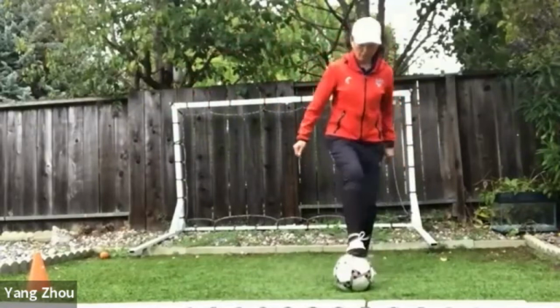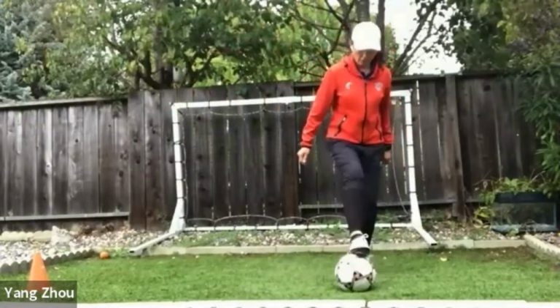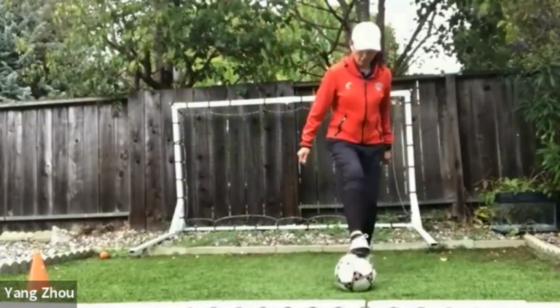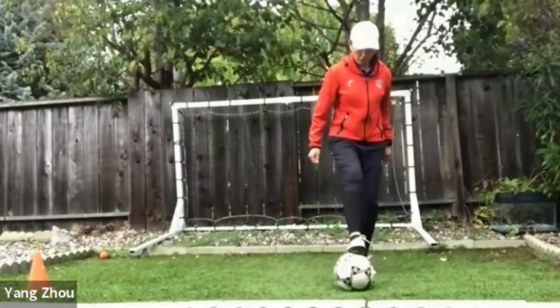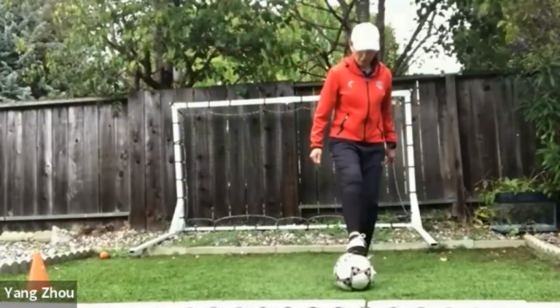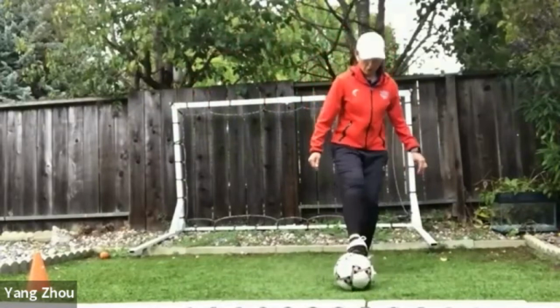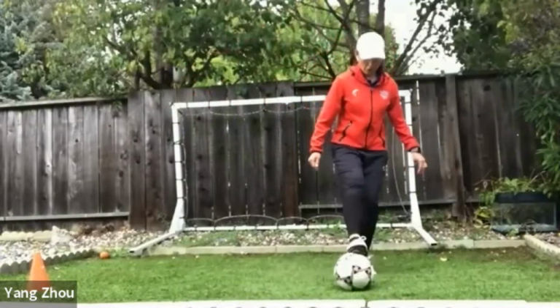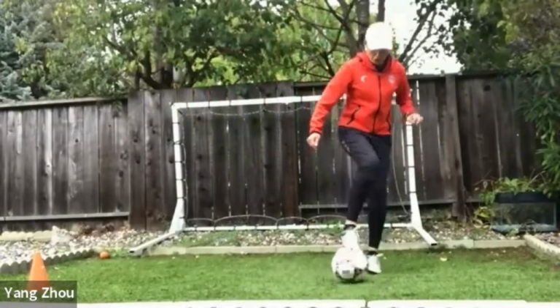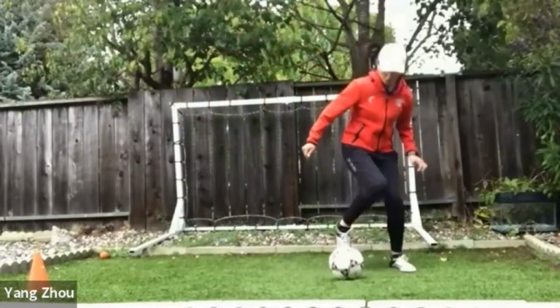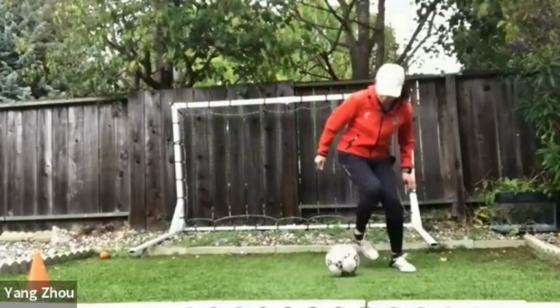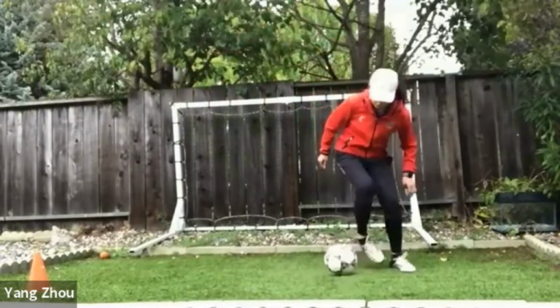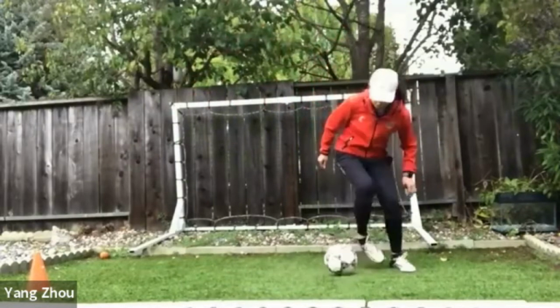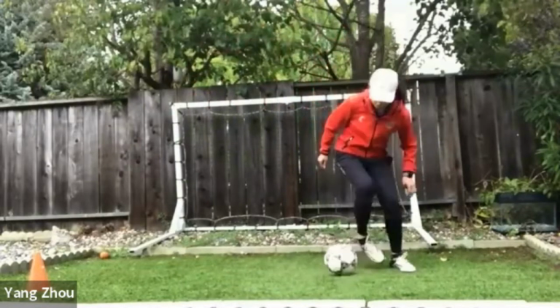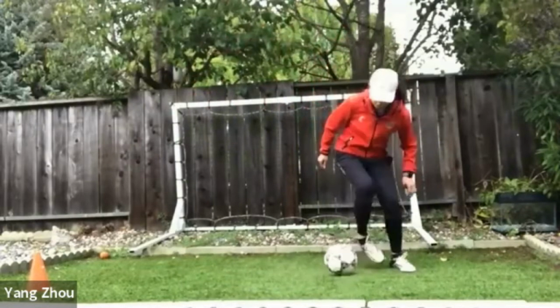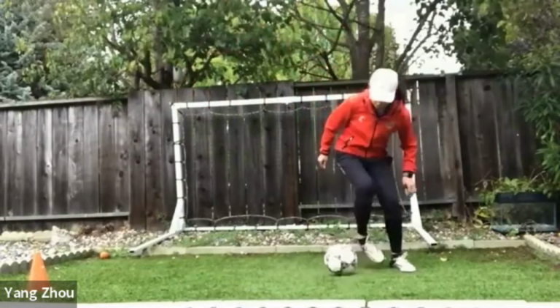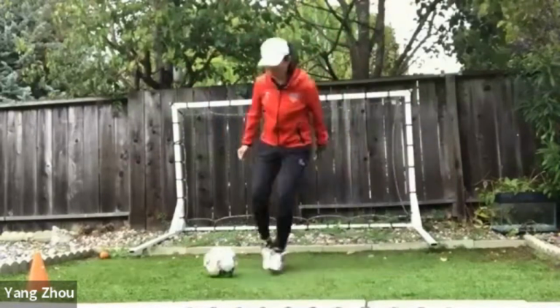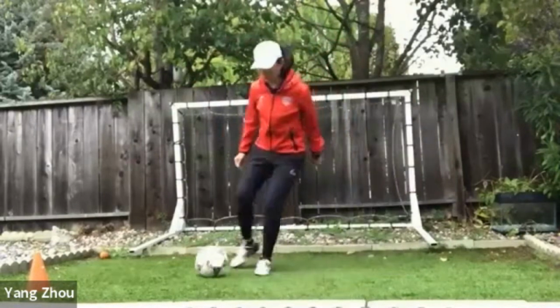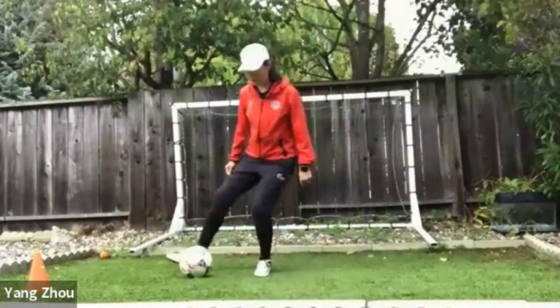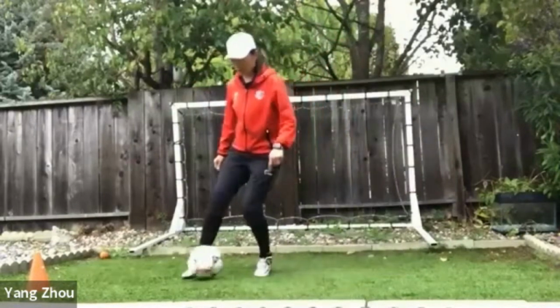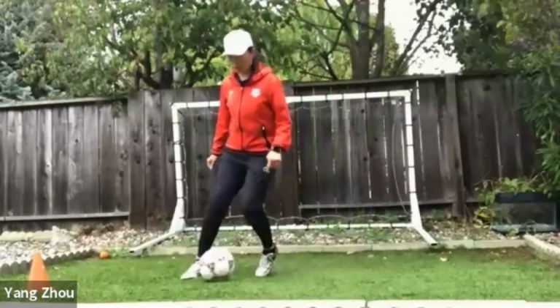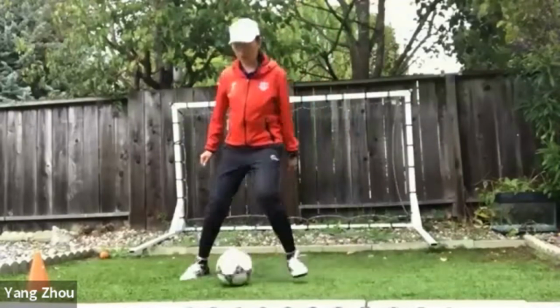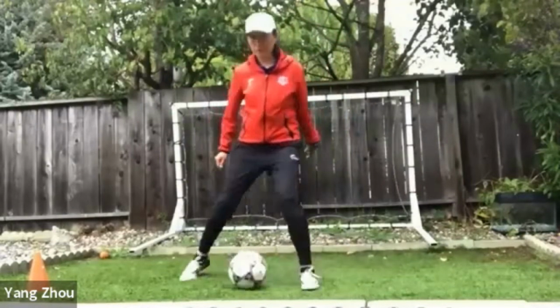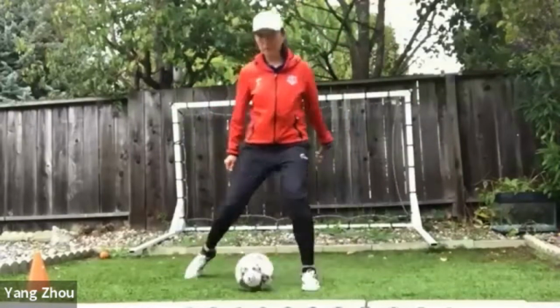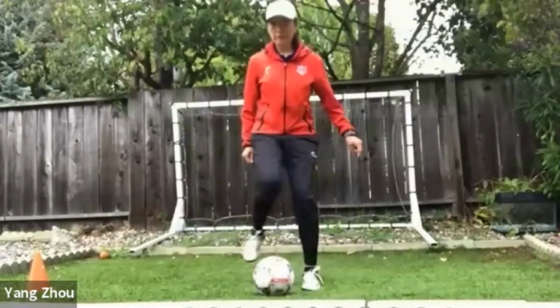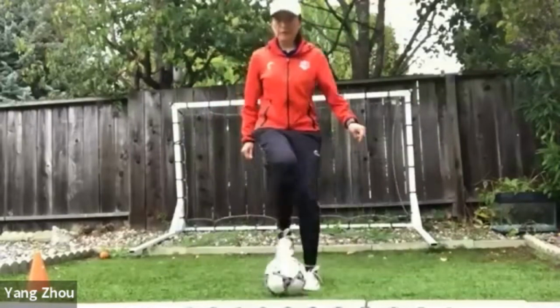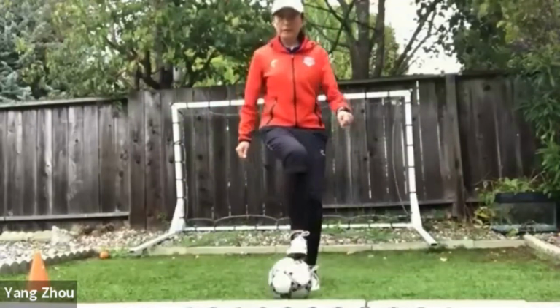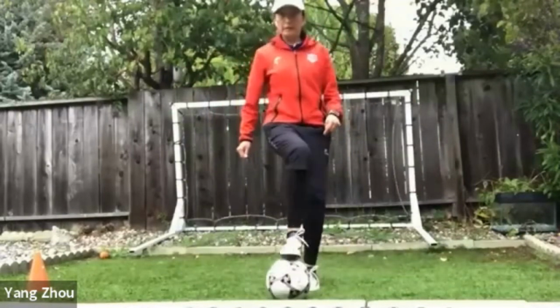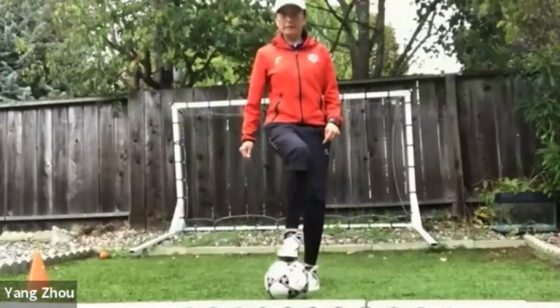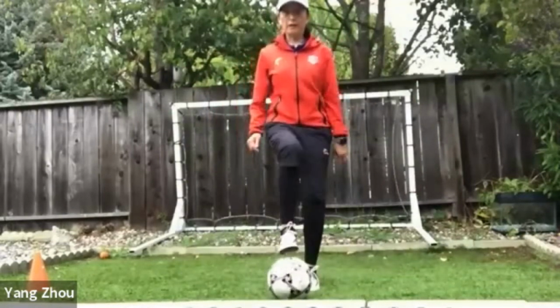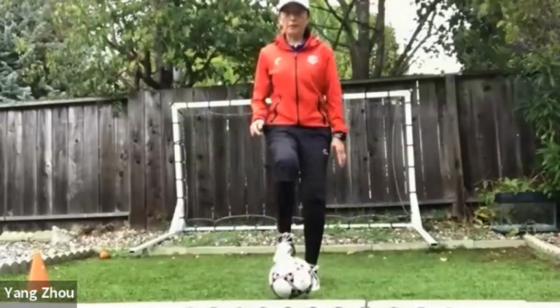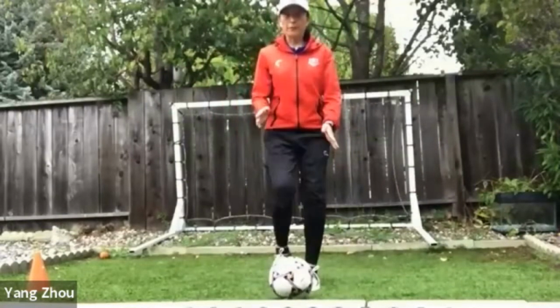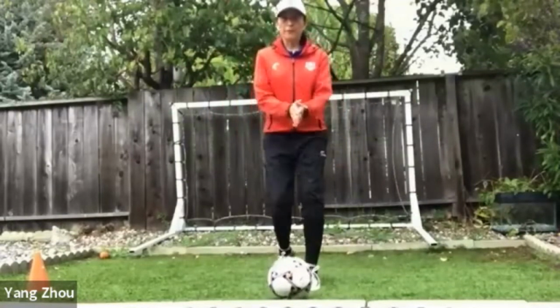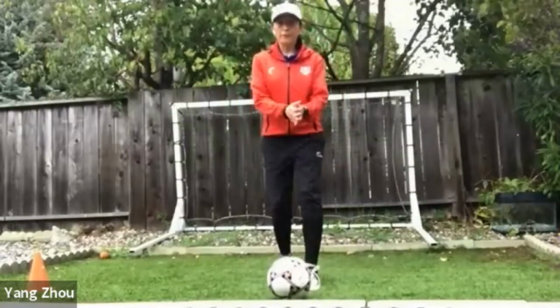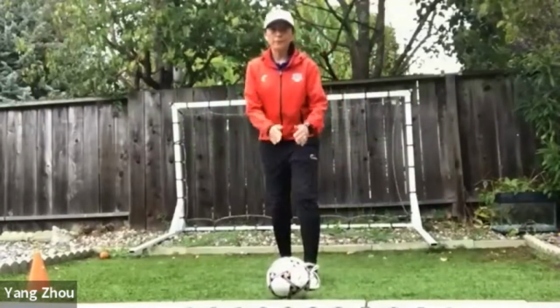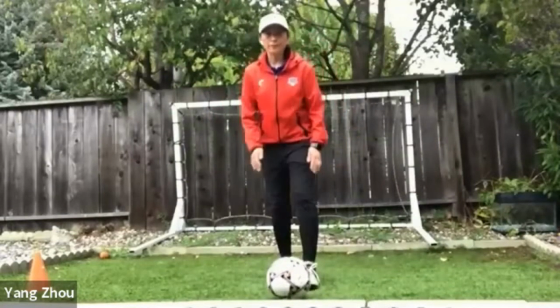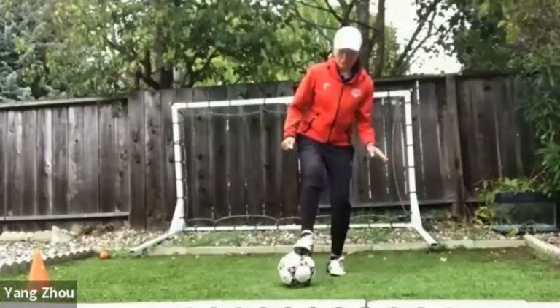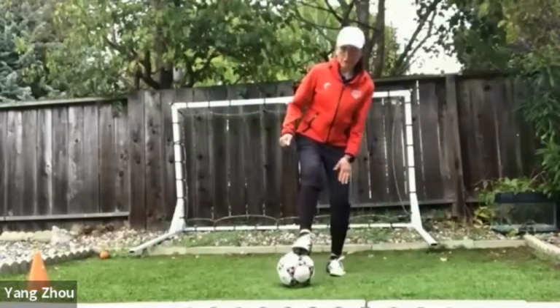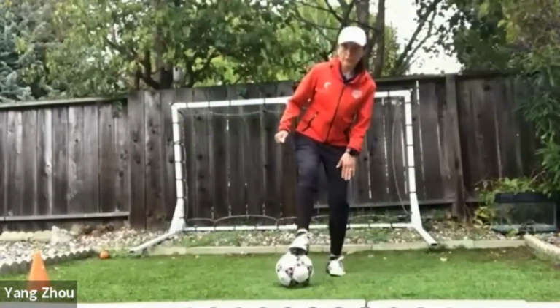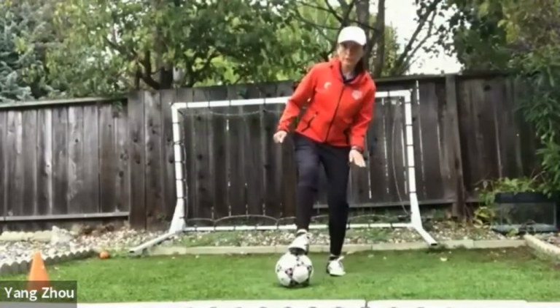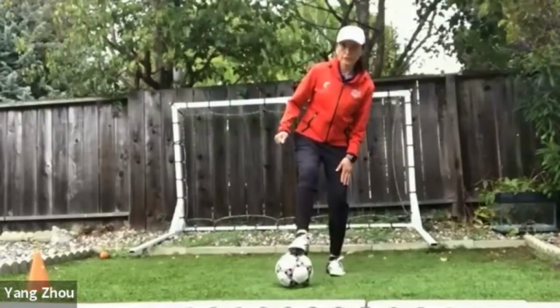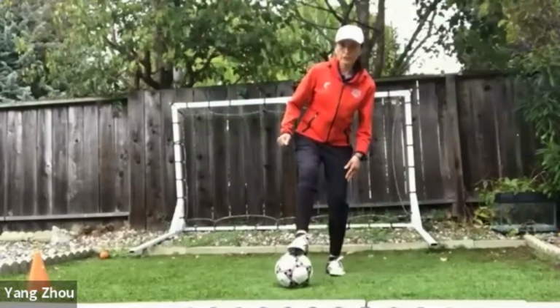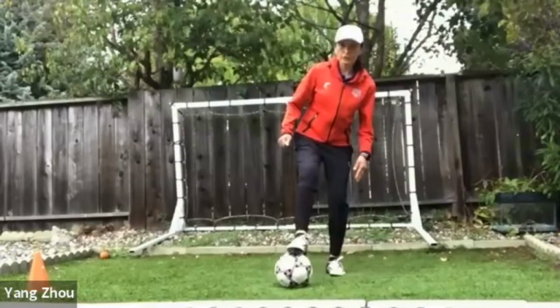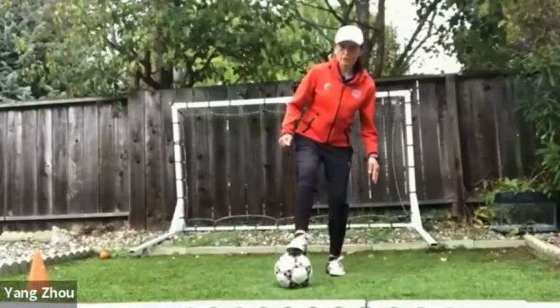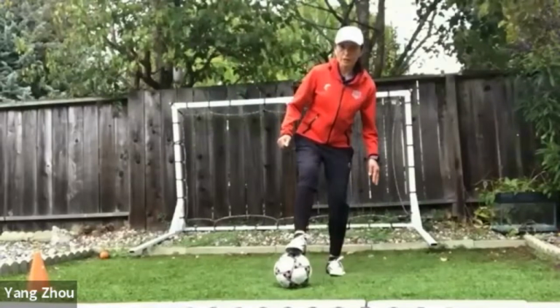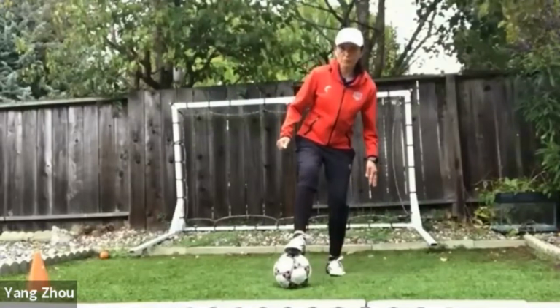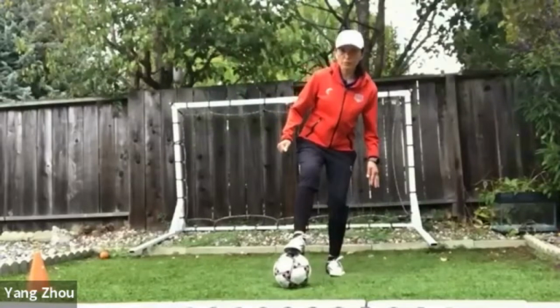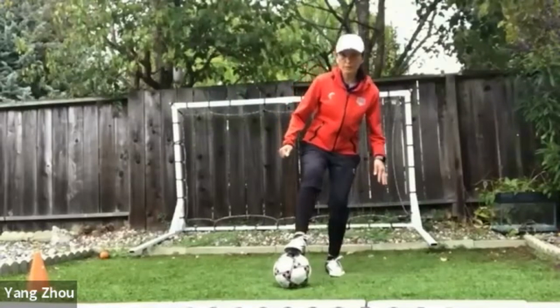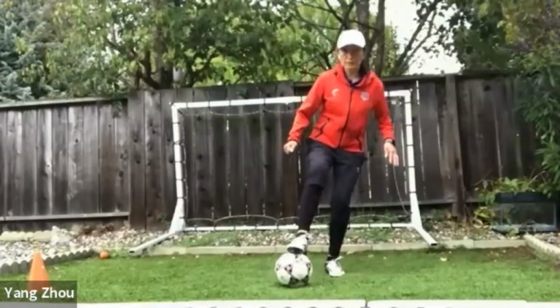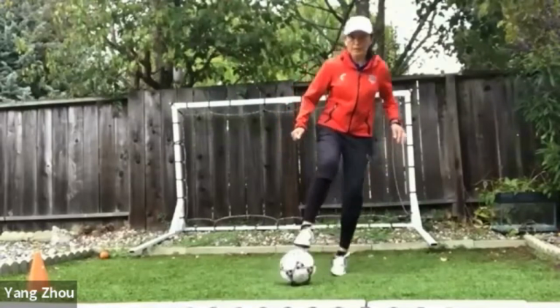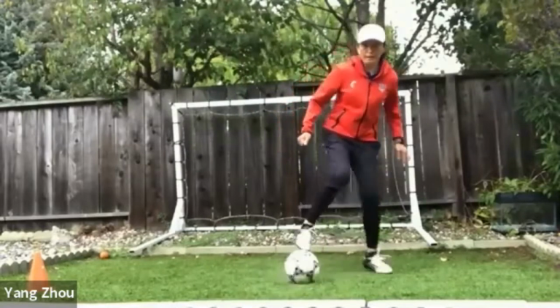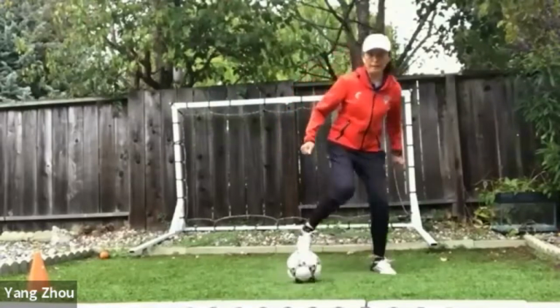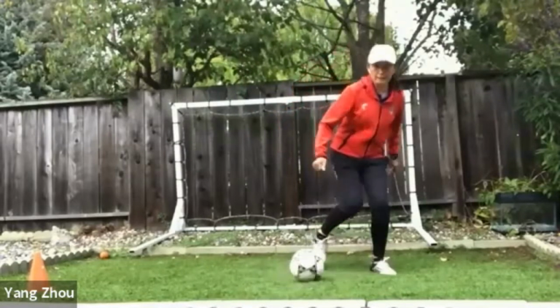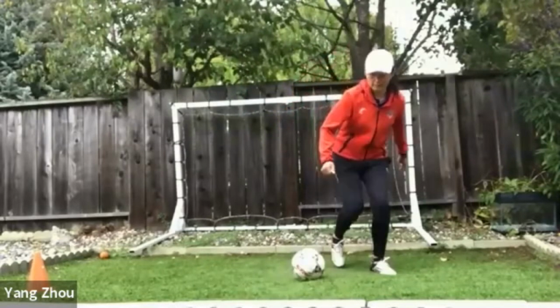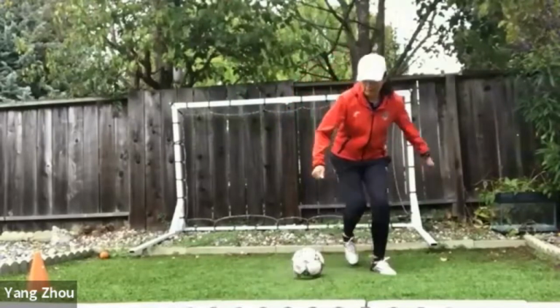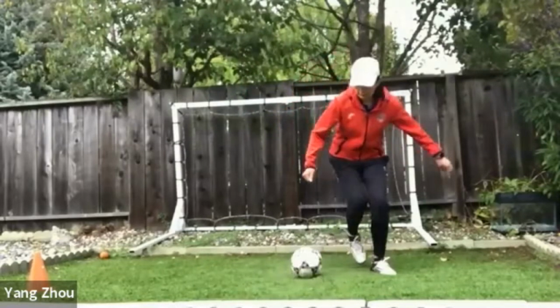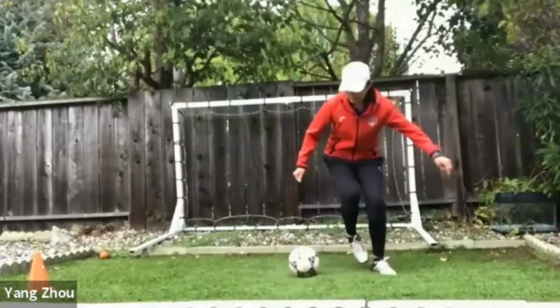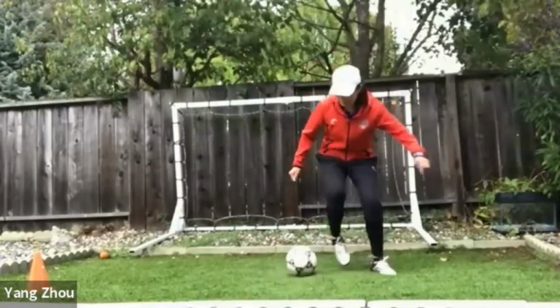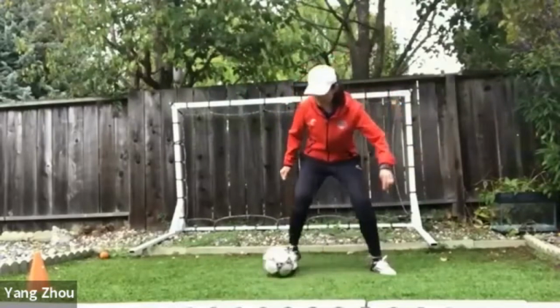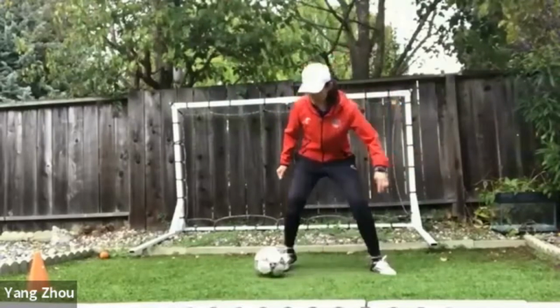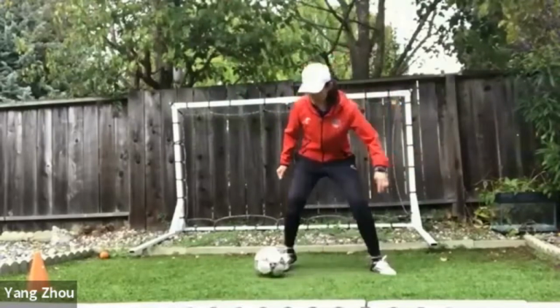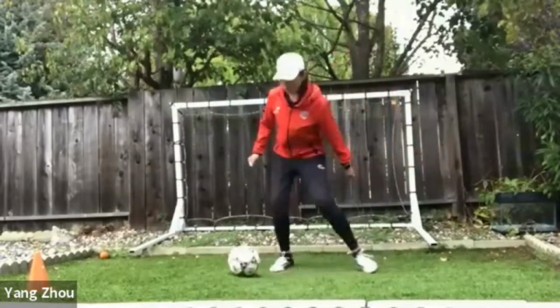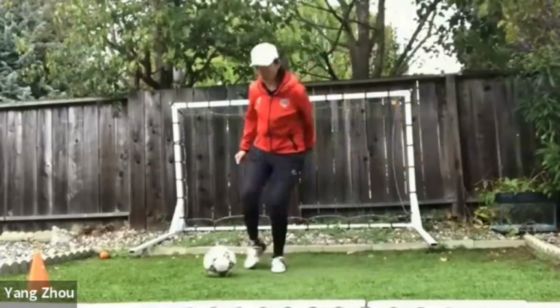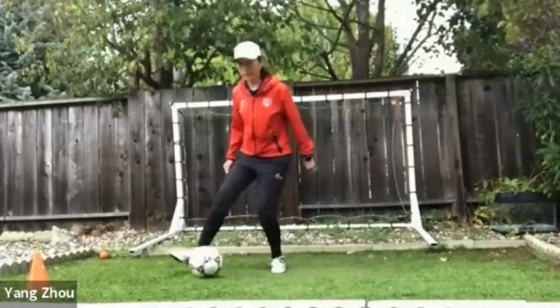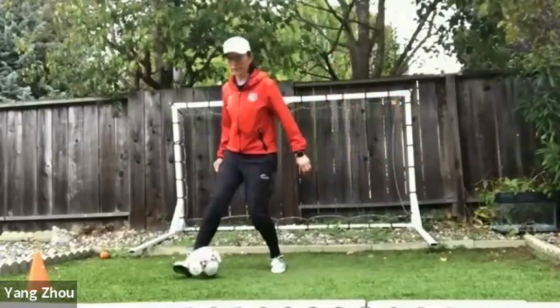One, two, touch. Go. Let's go. This foot, jump to the side. And then go.